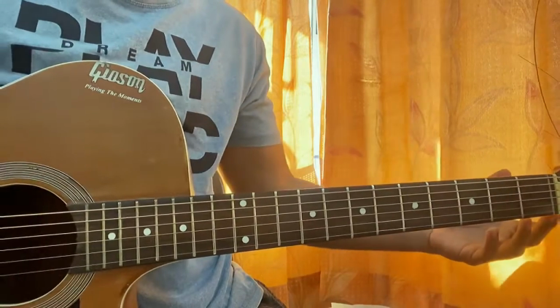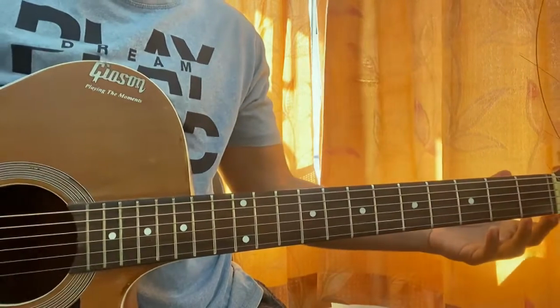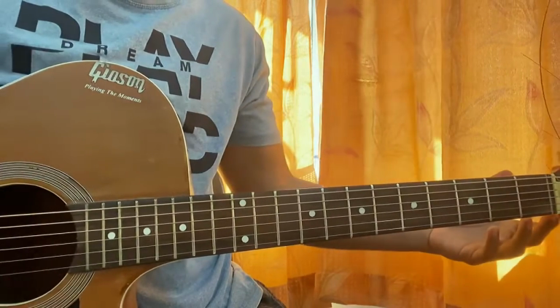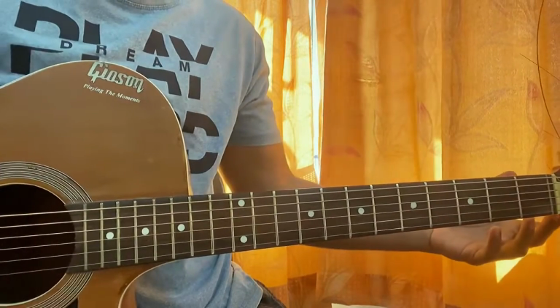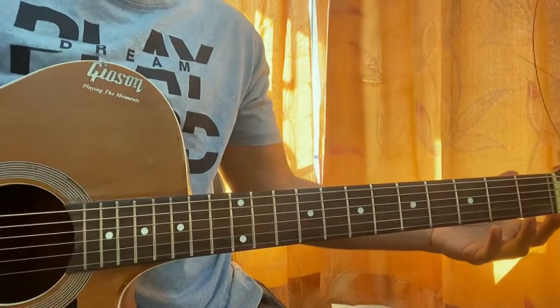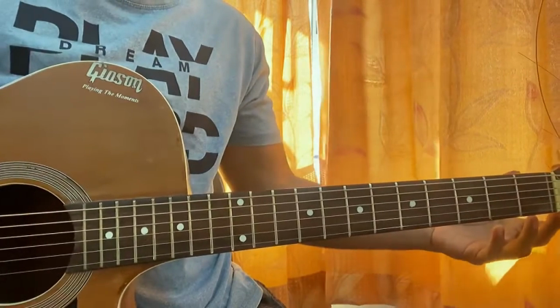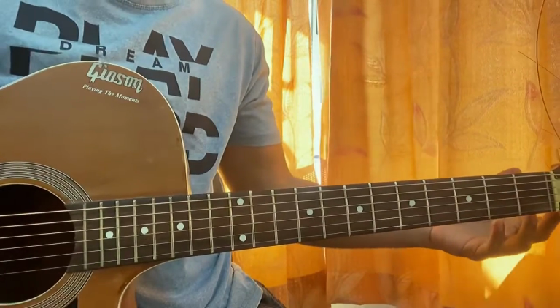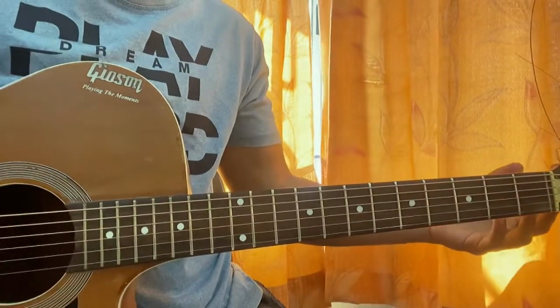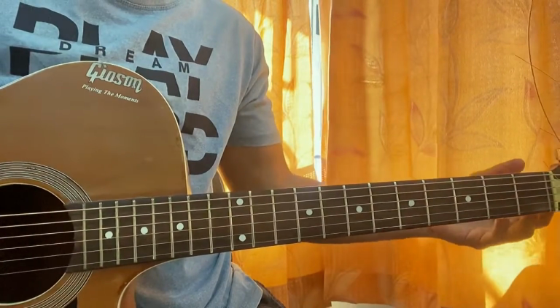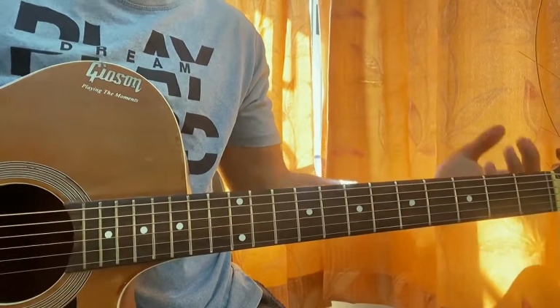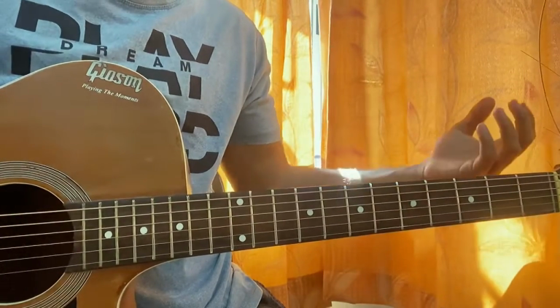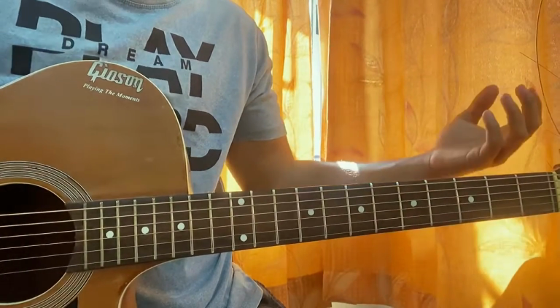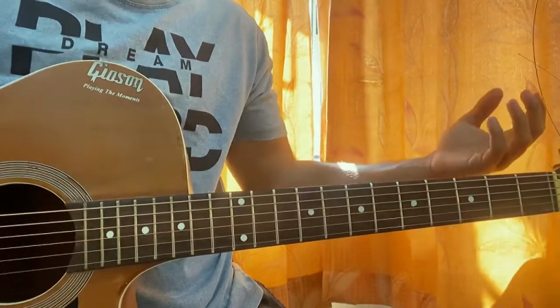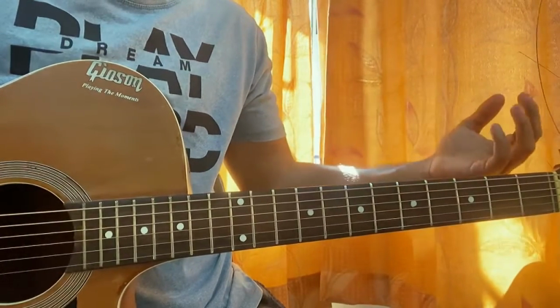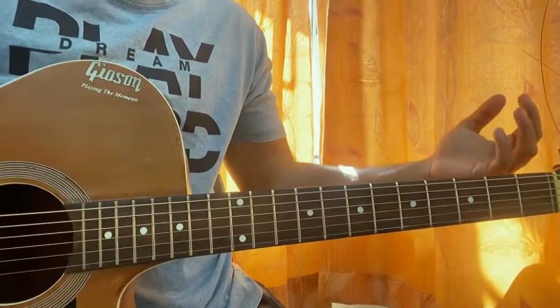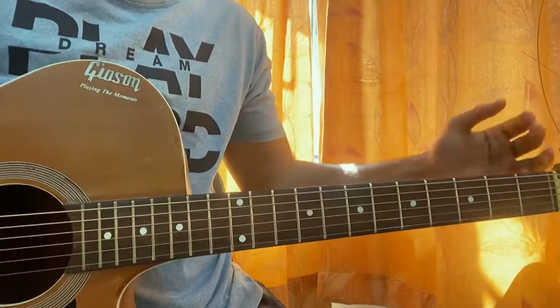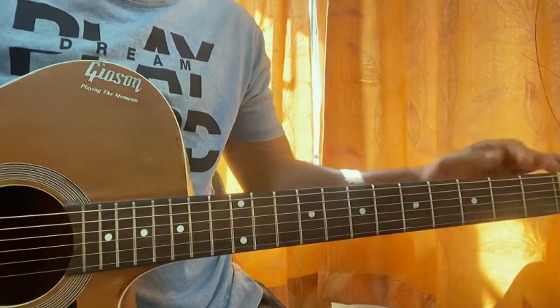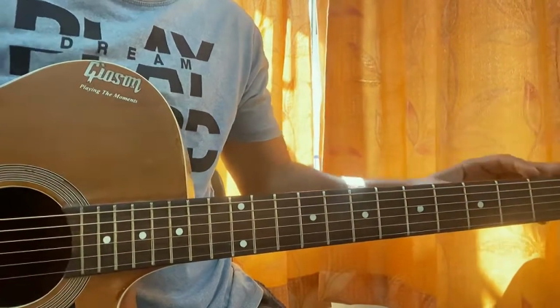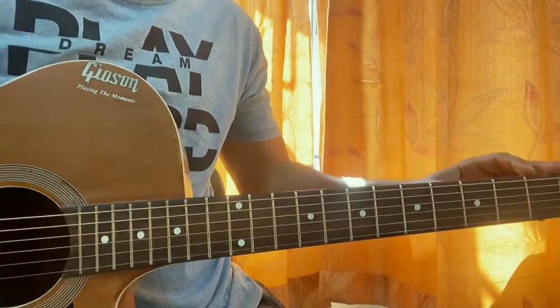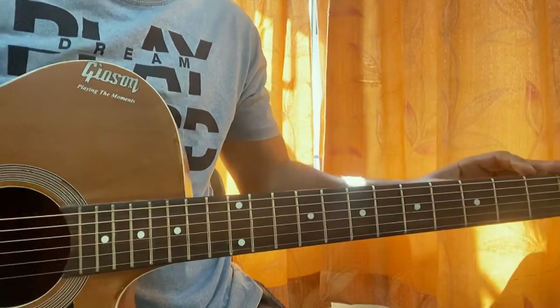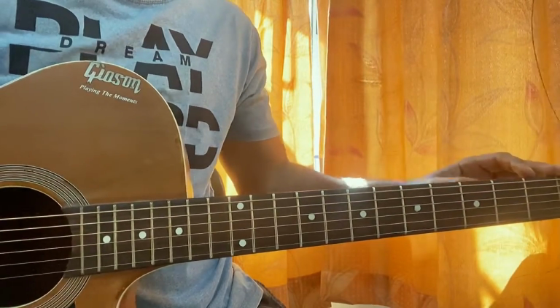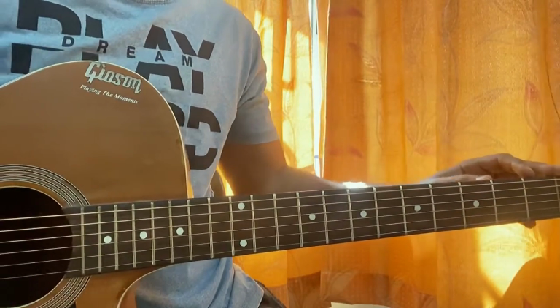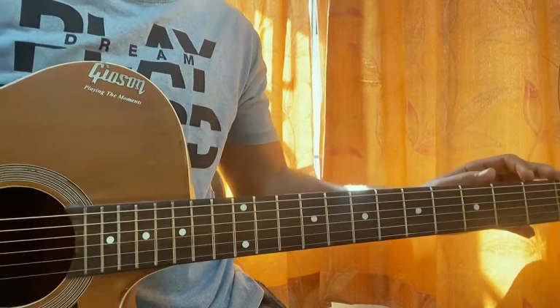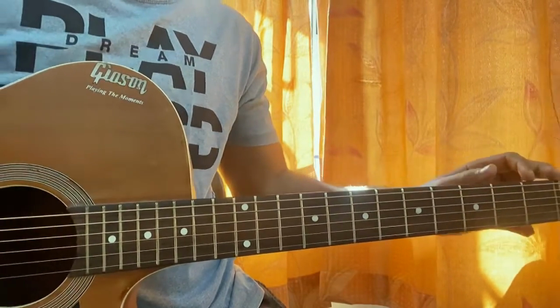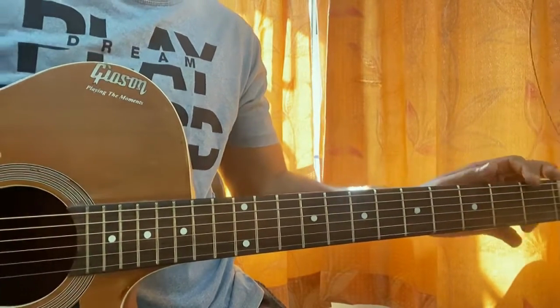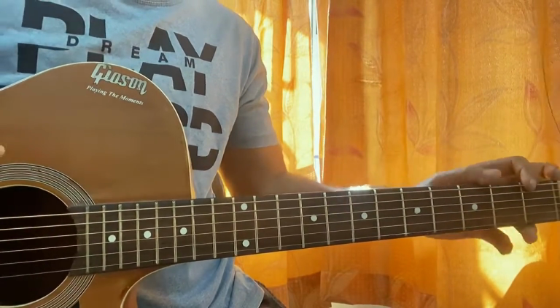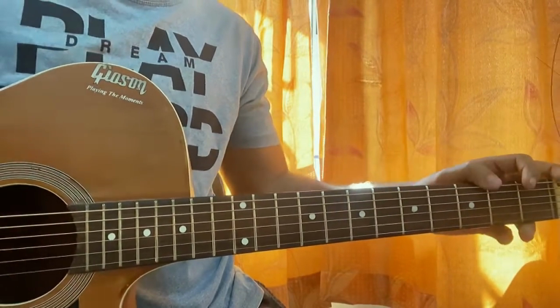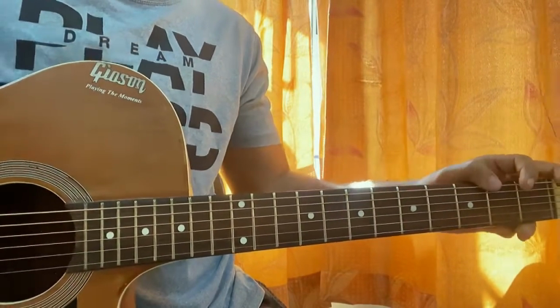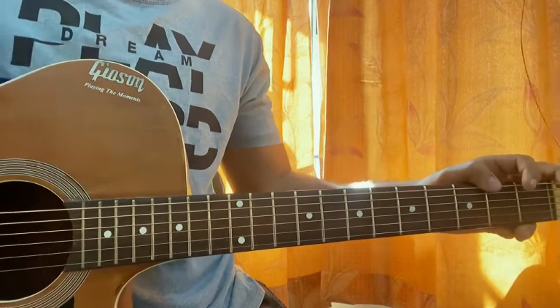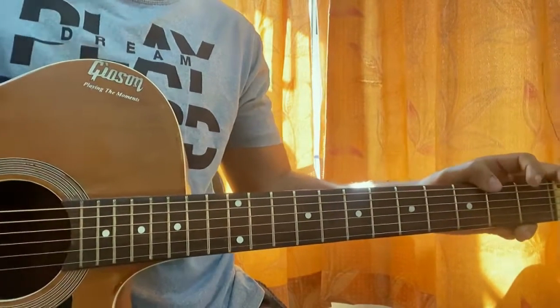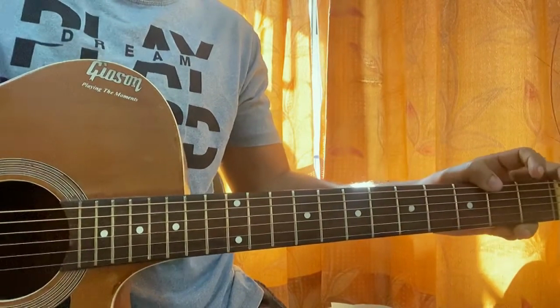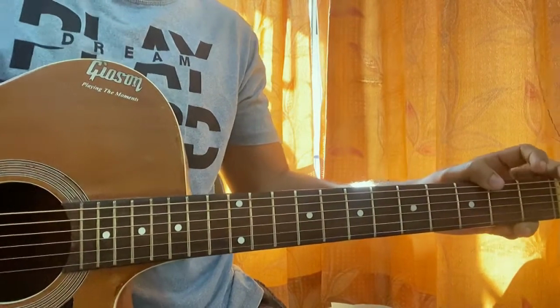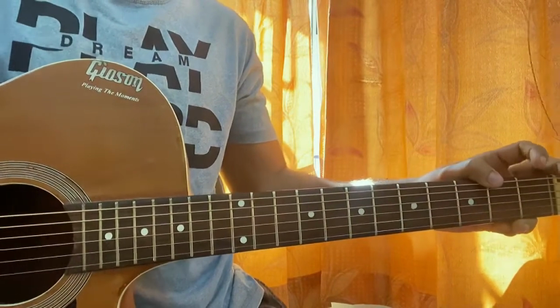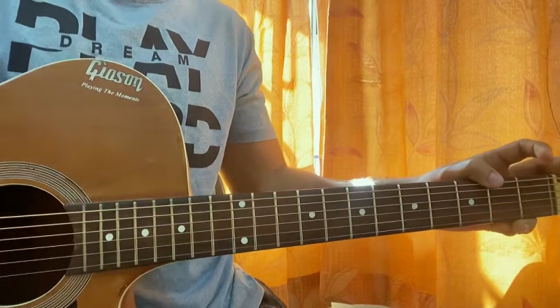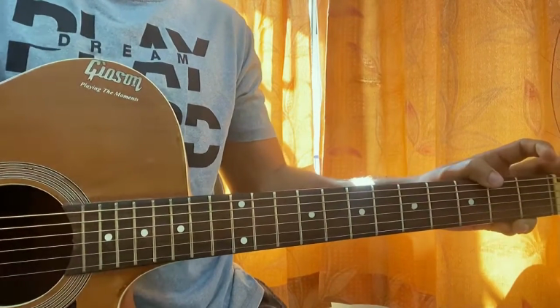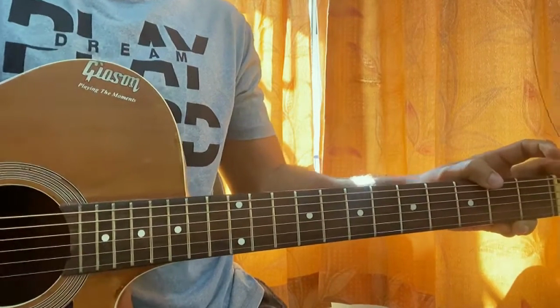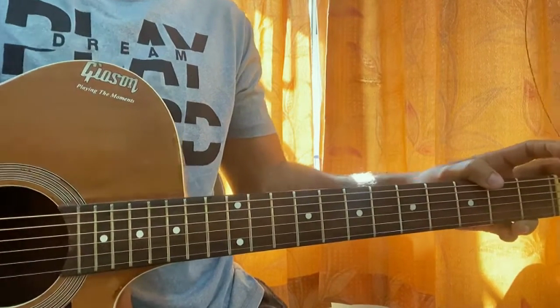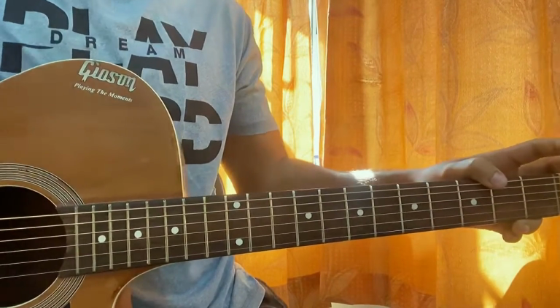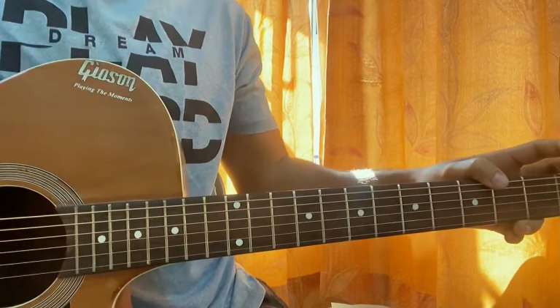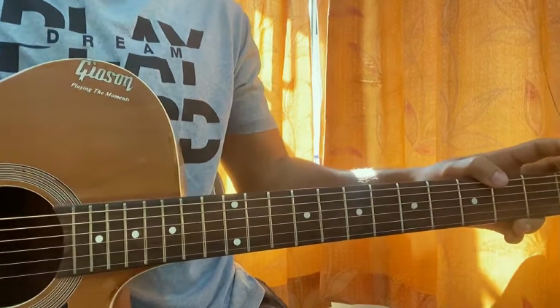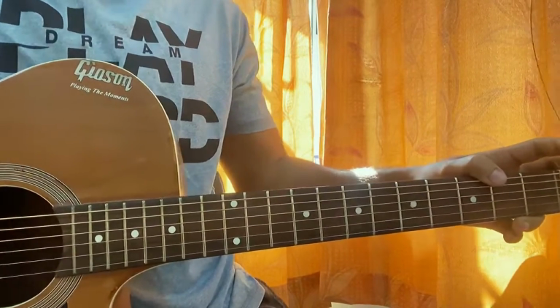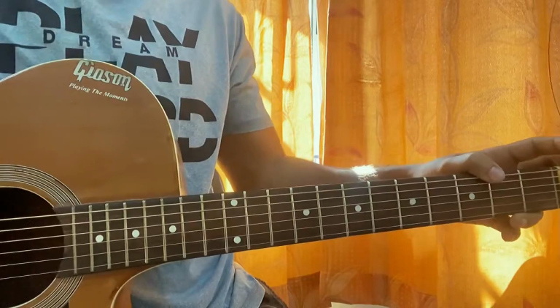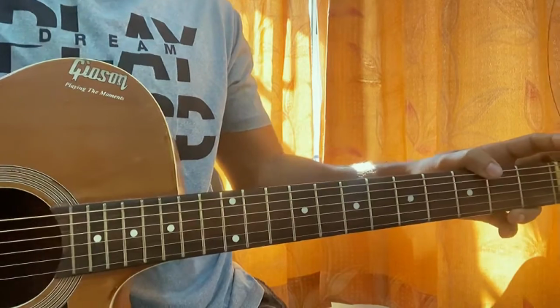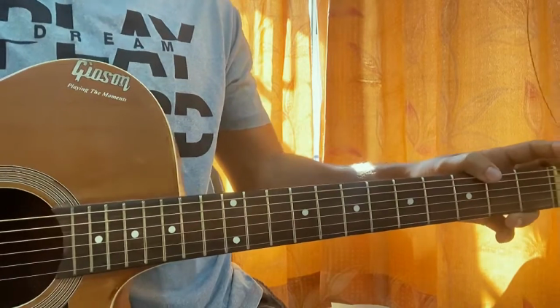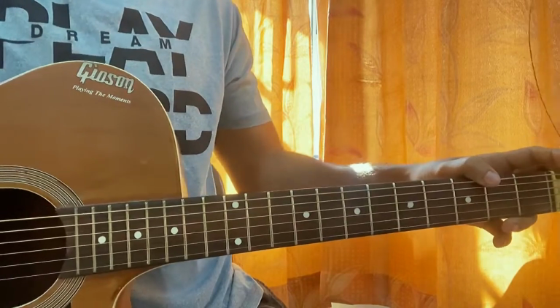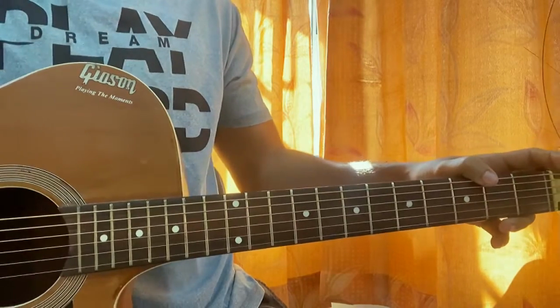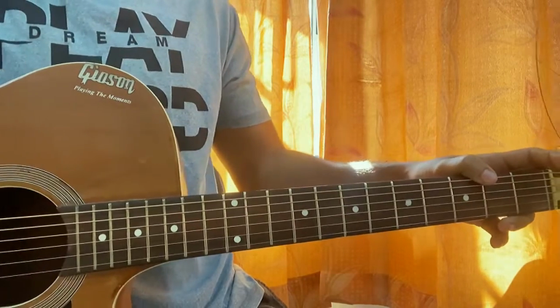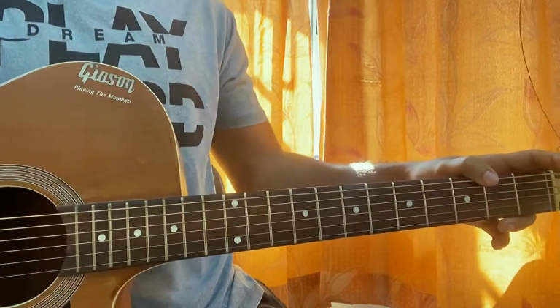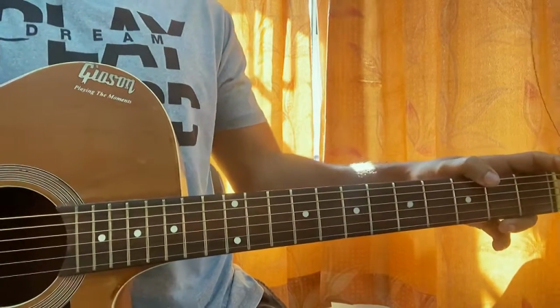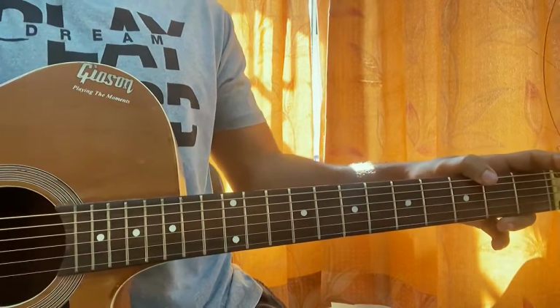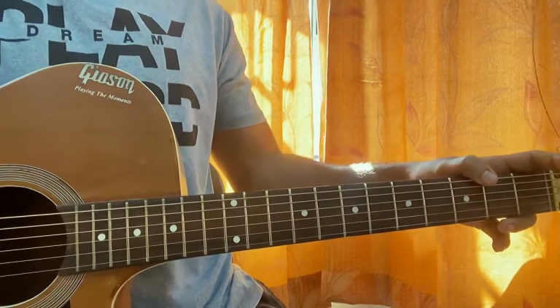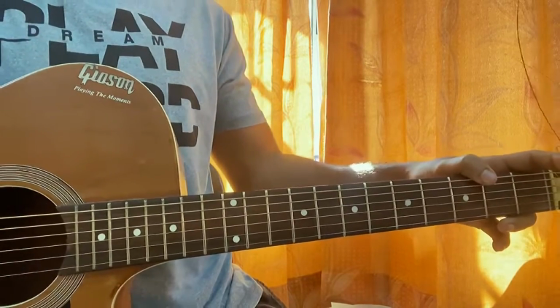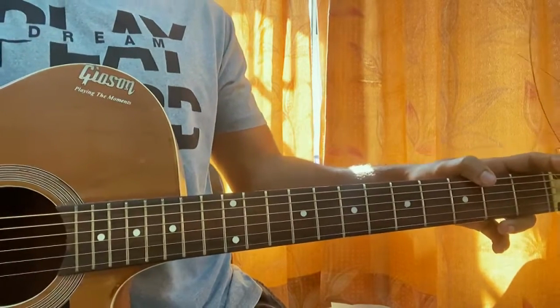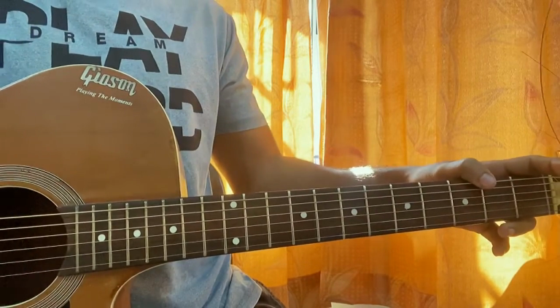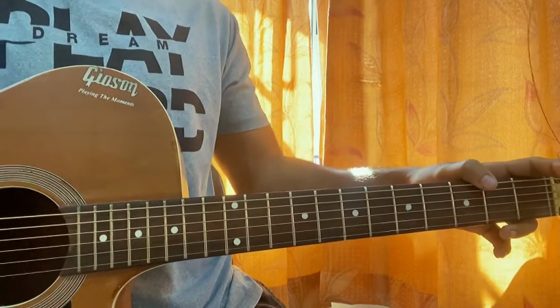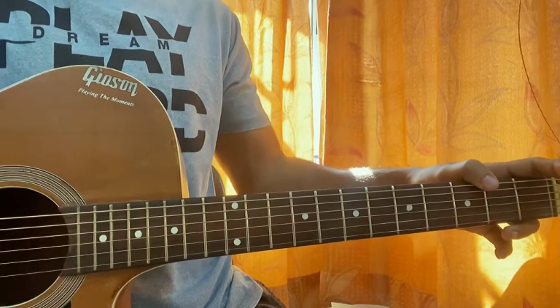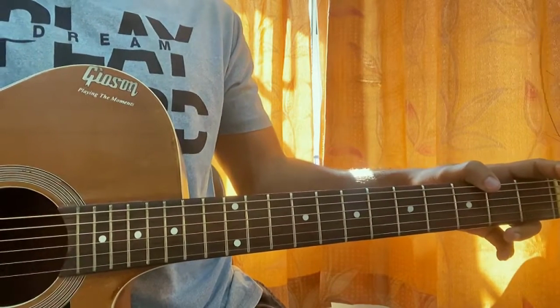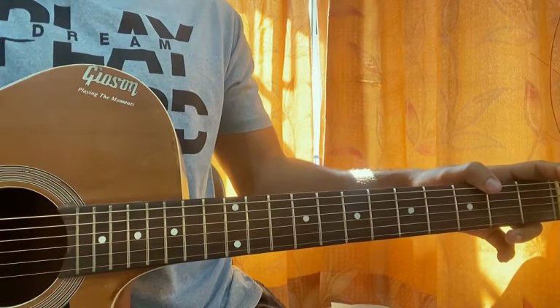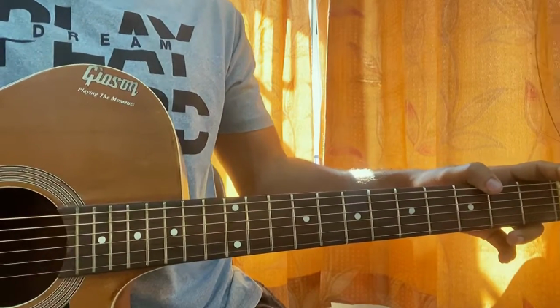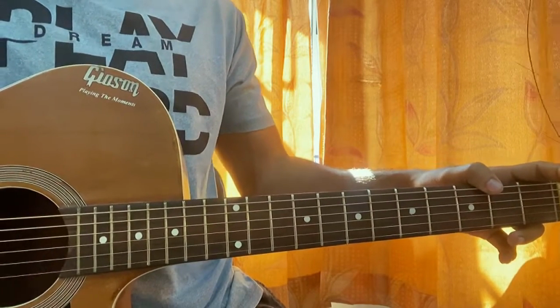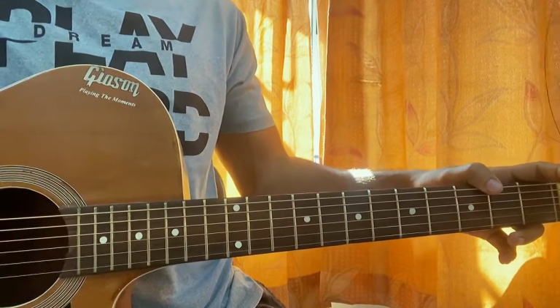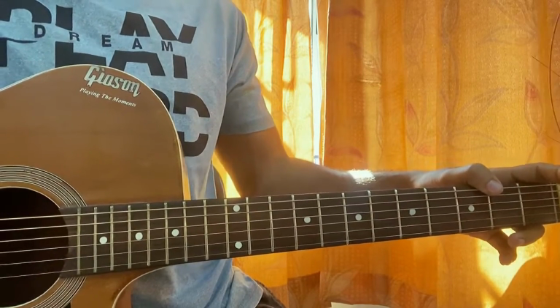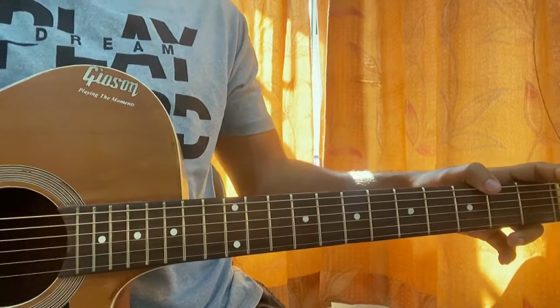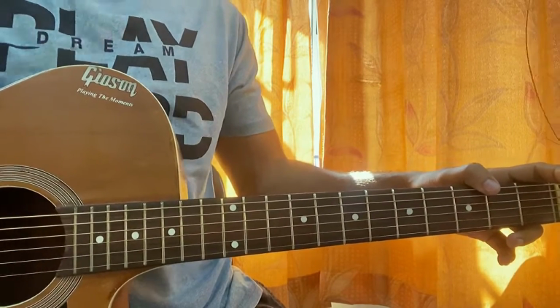That's it — that's a good song. Hope this video helps you guys. Let me know what other song you want to learn, and I'll see you guys back in the next video. Till then, bye.